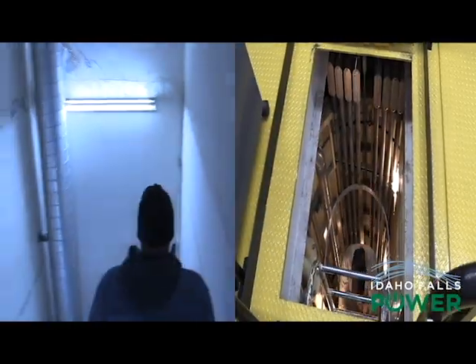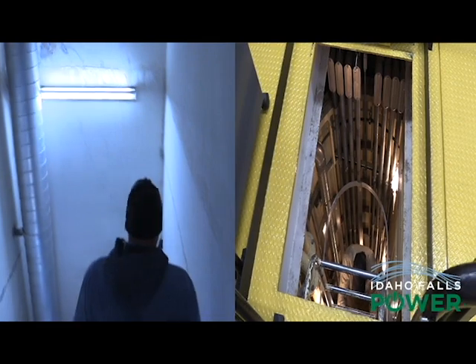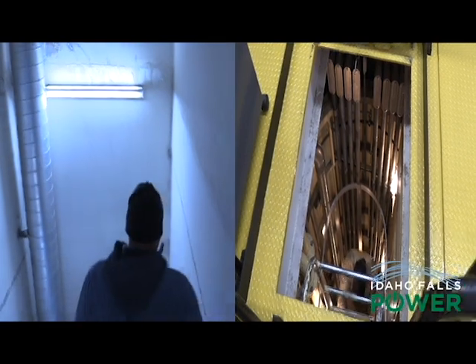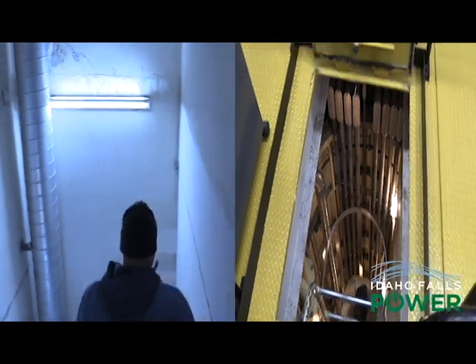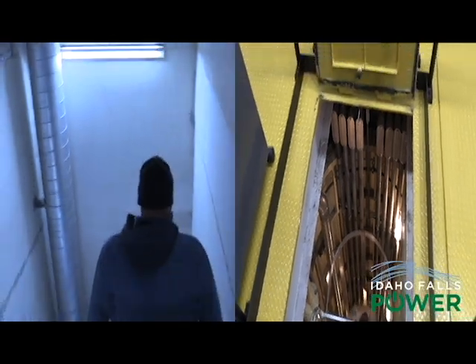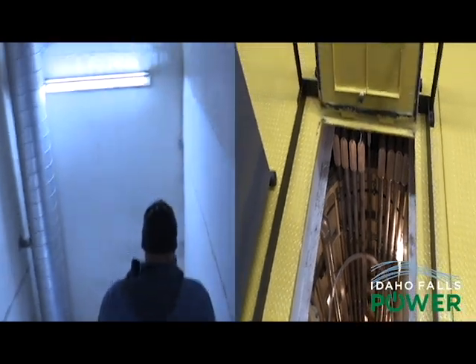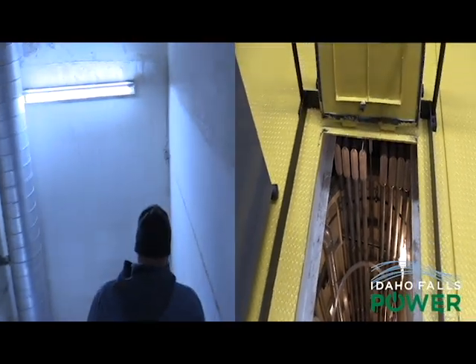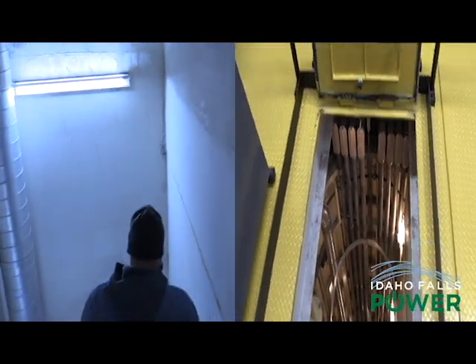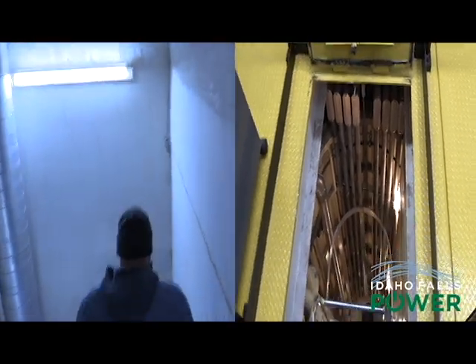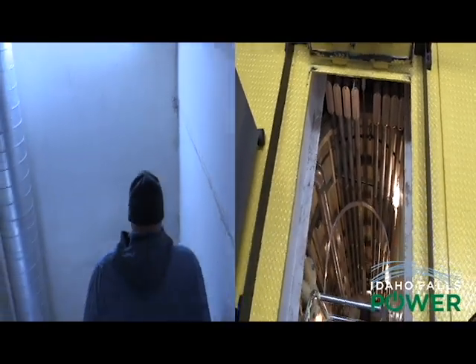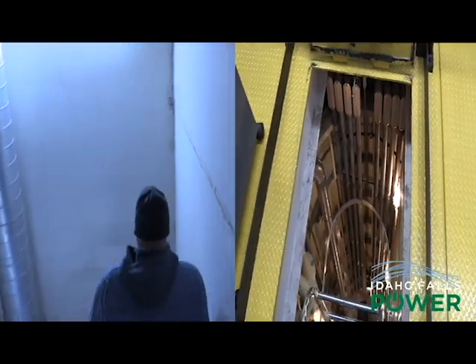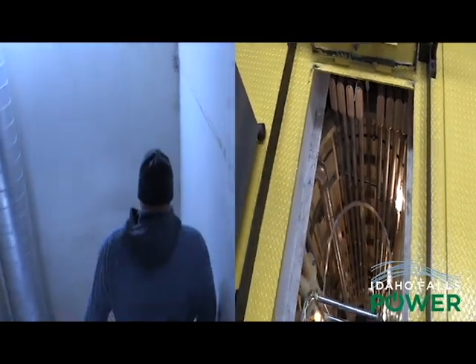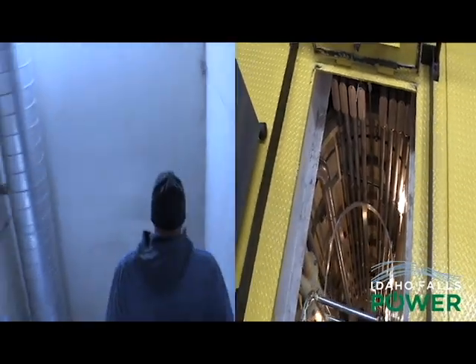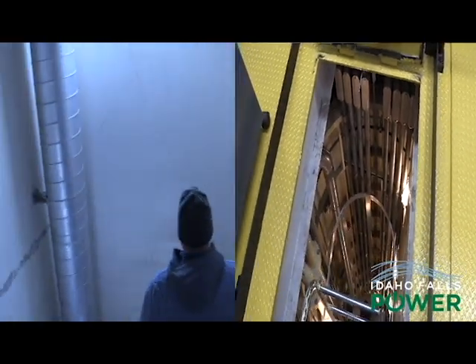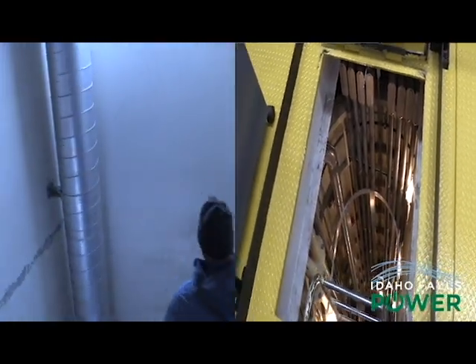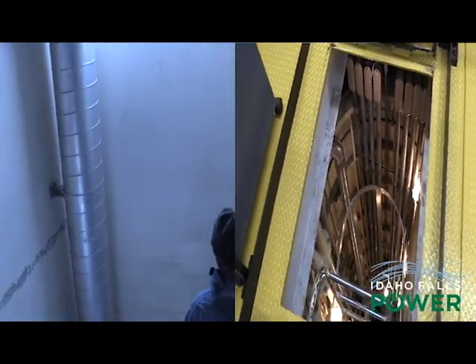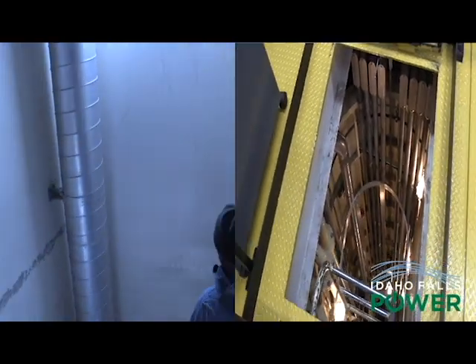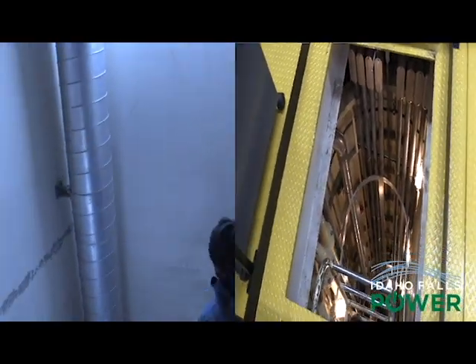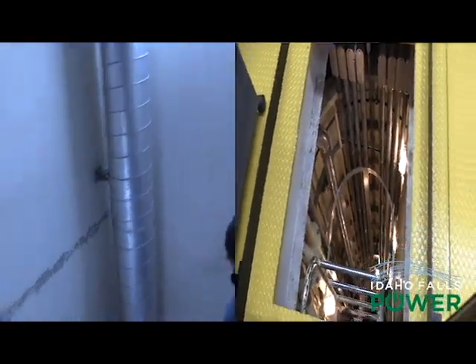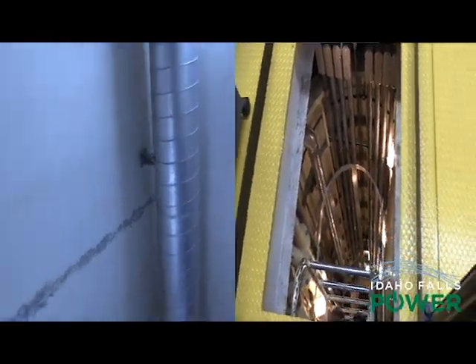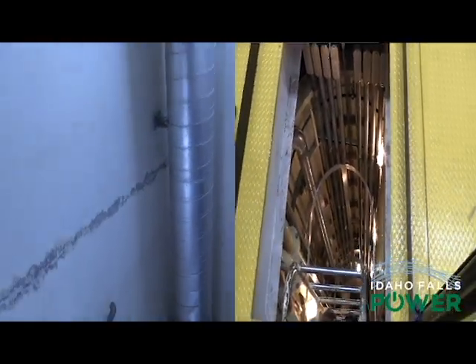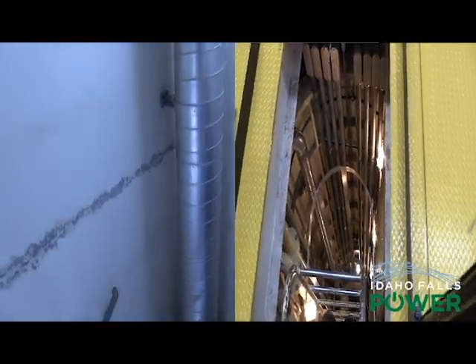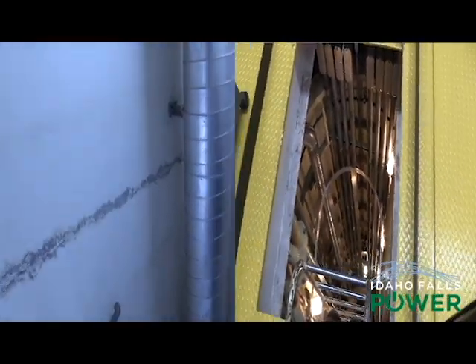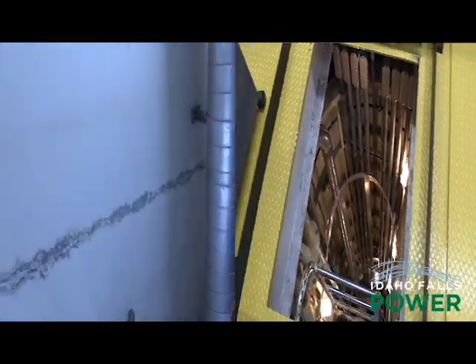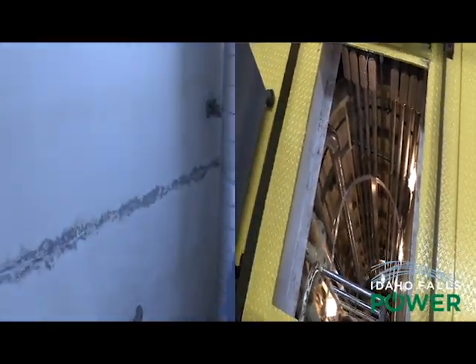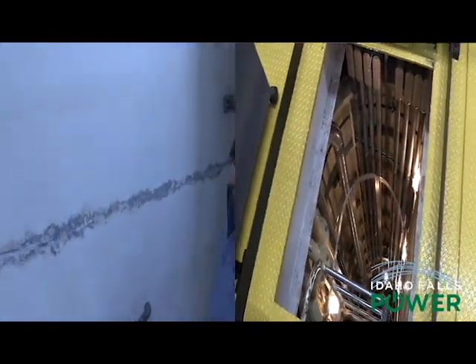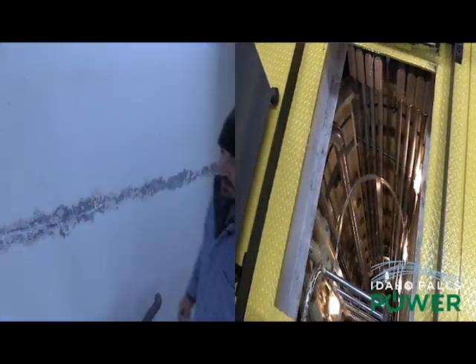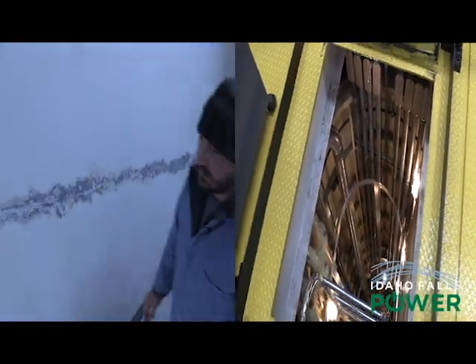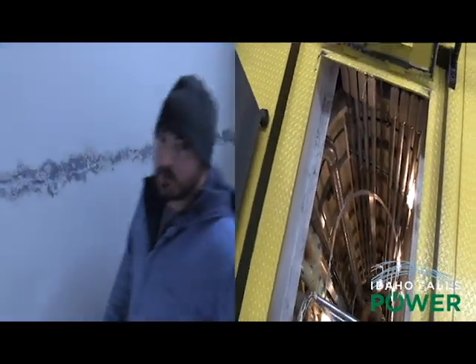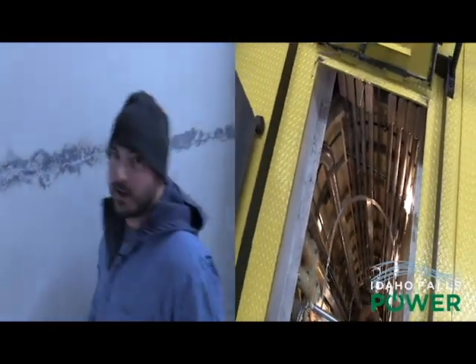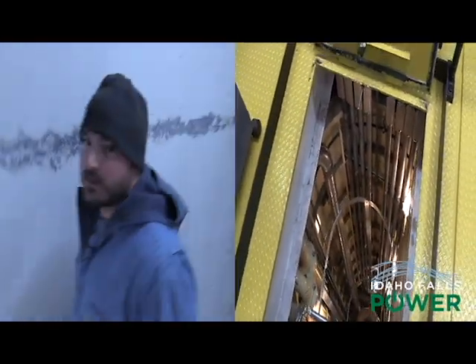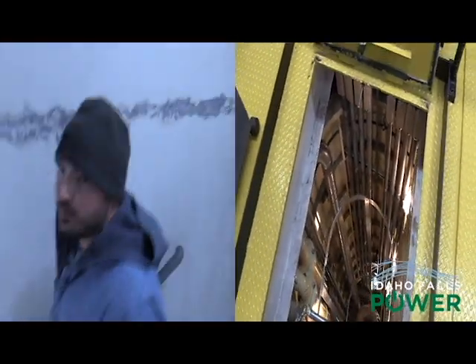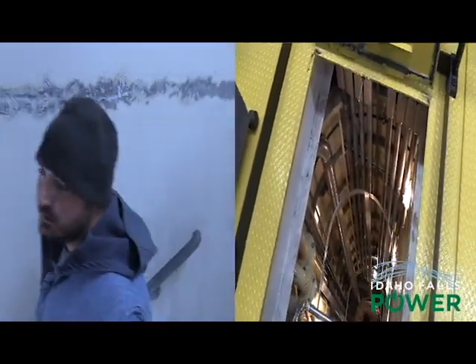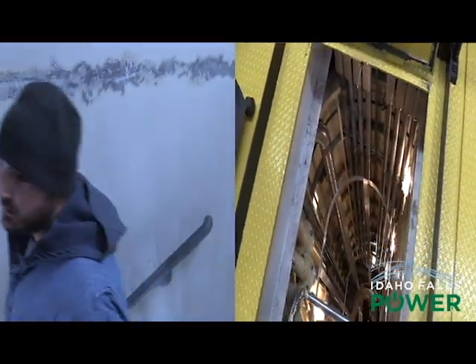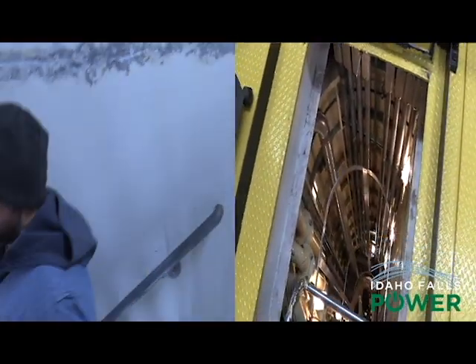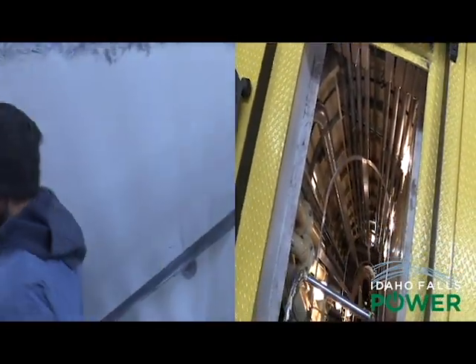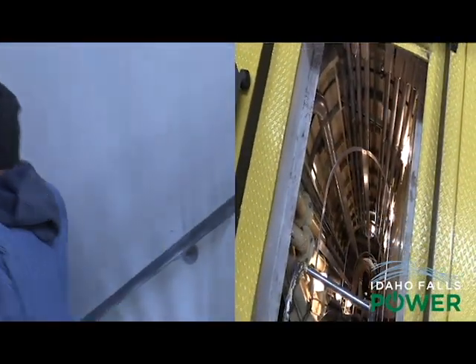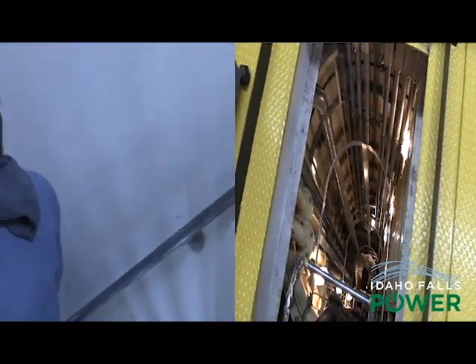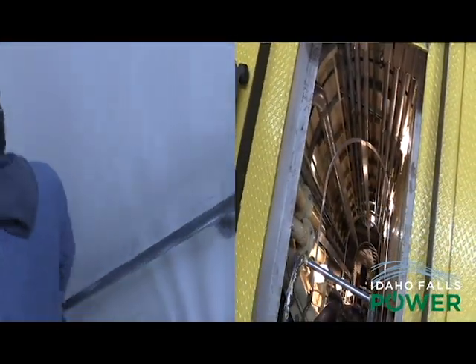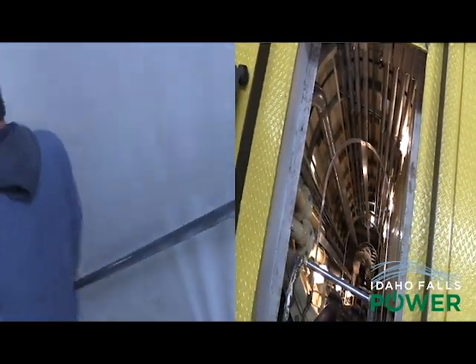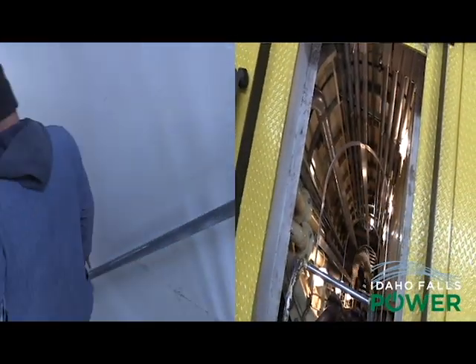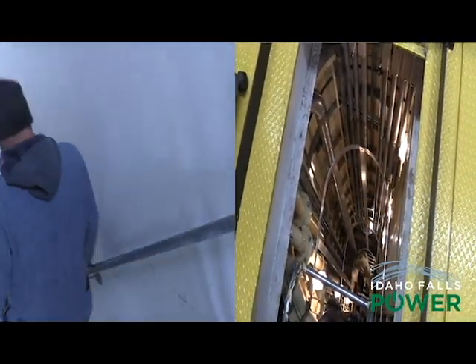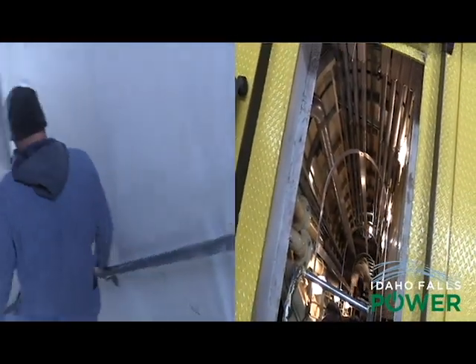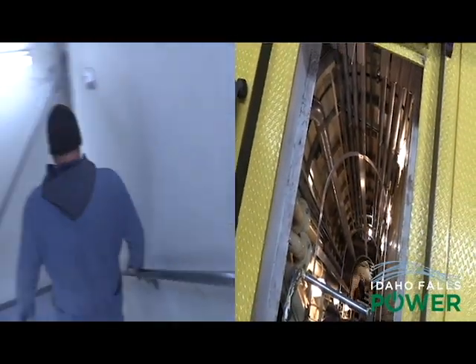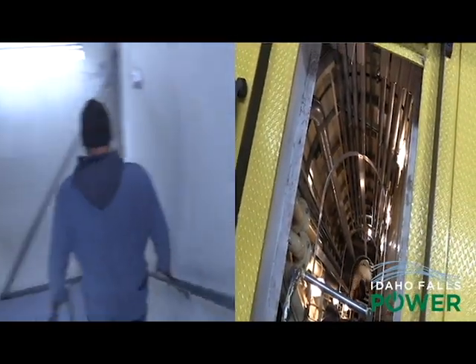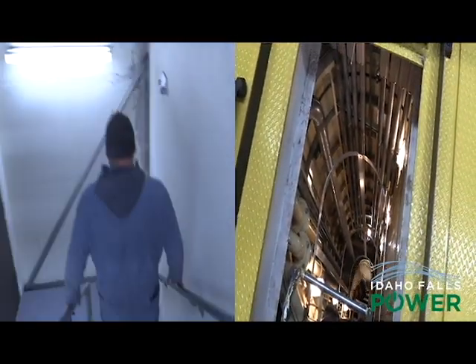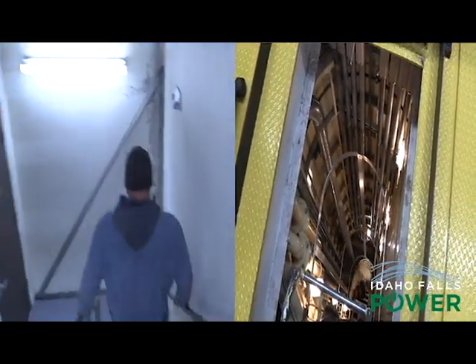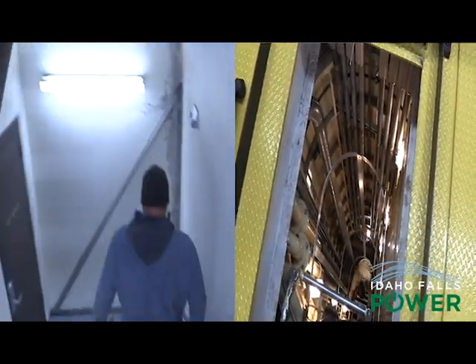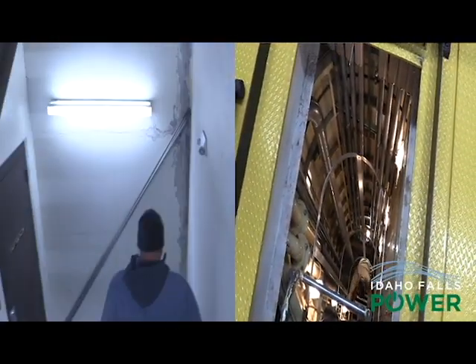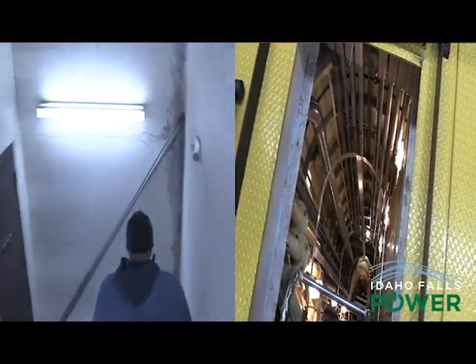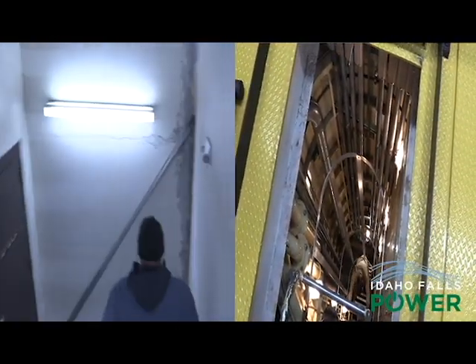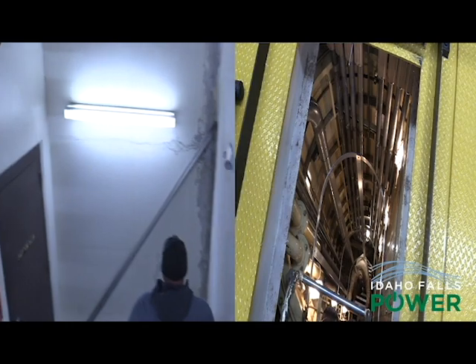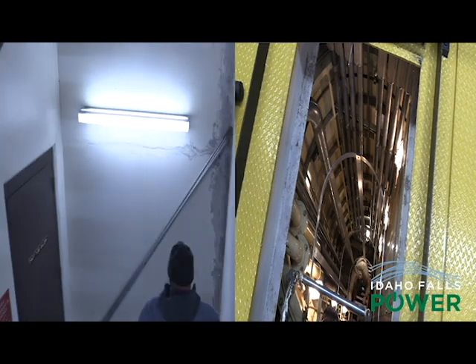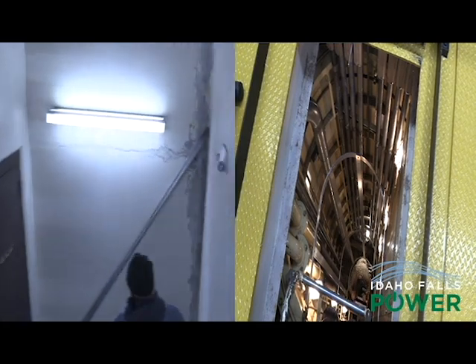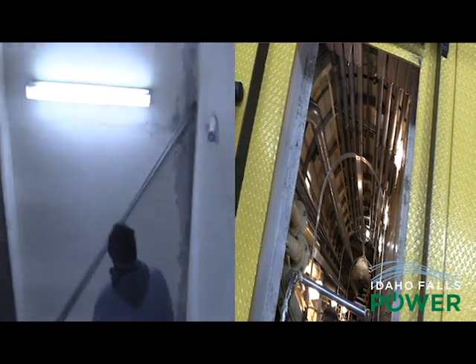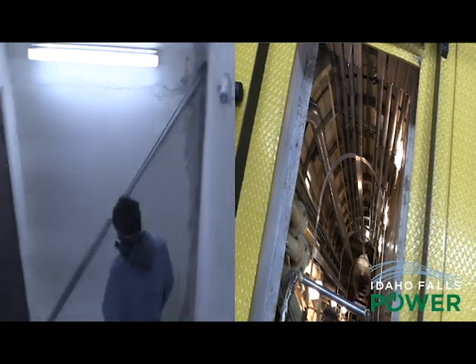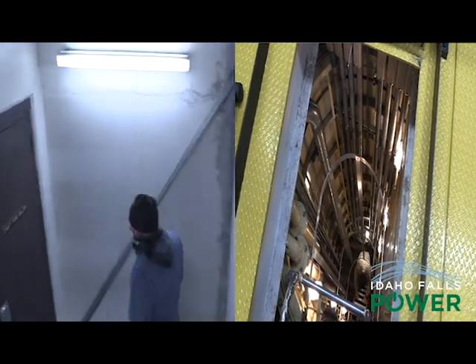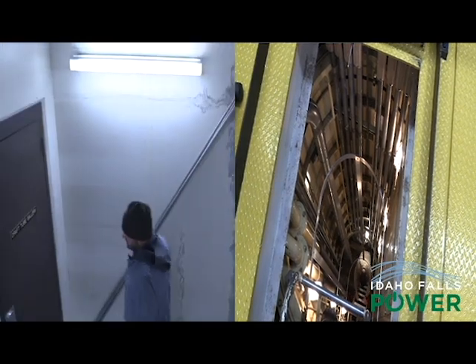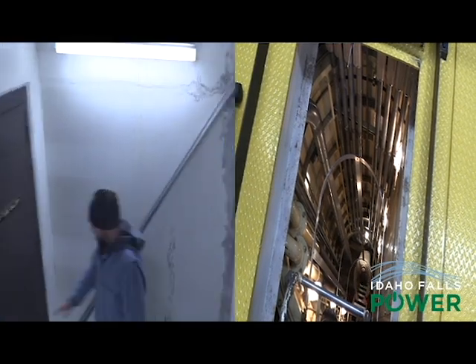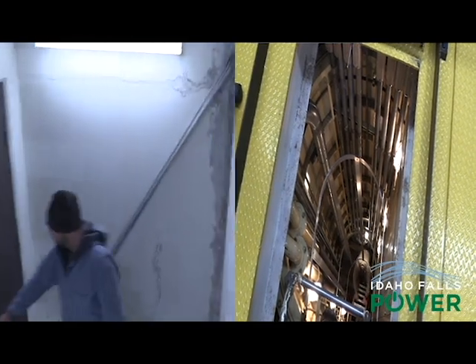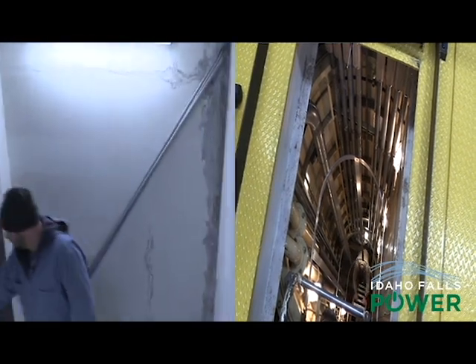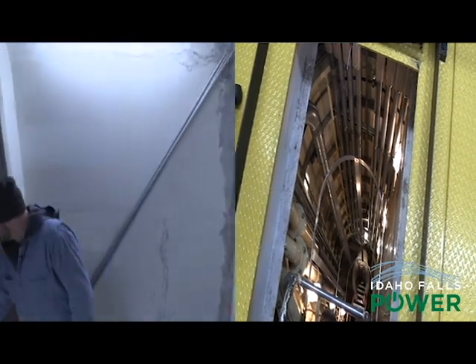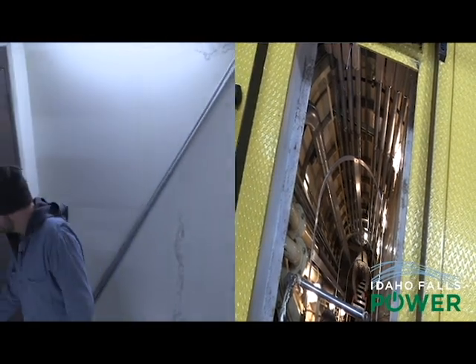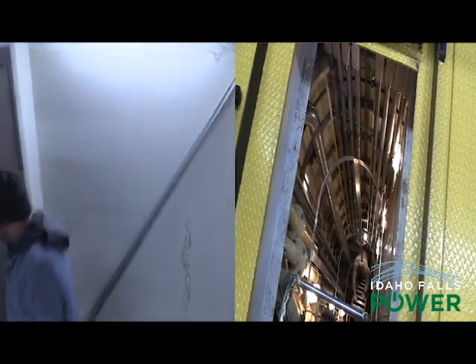No matter what plant you're at, mechanics definitely get their steps in as they climb, crawl, and walk throughout the plant to complete their inspection.